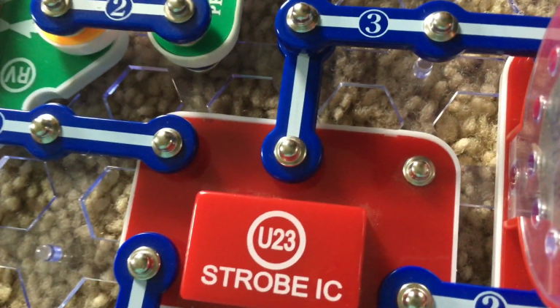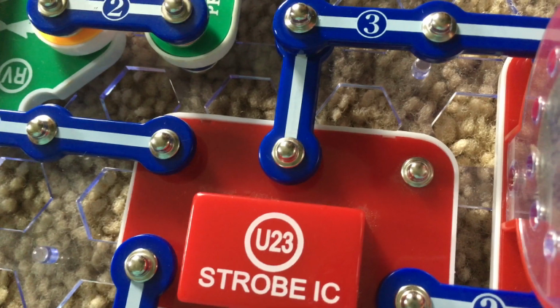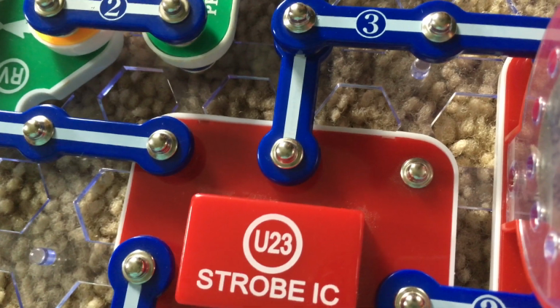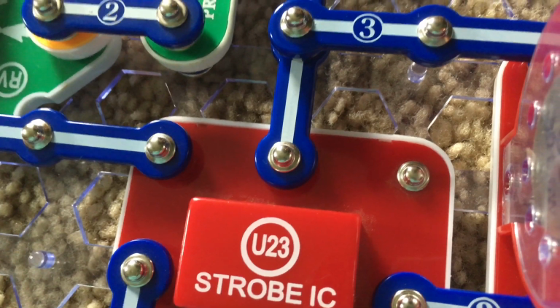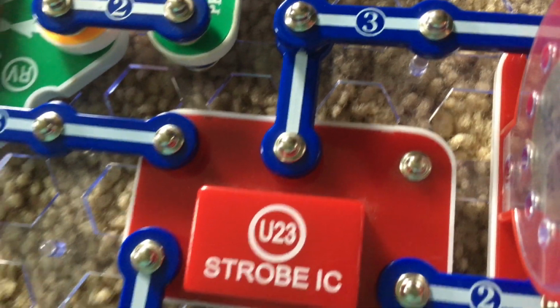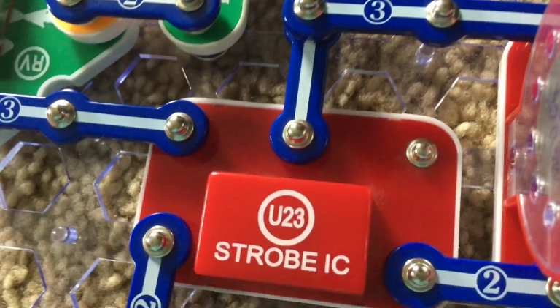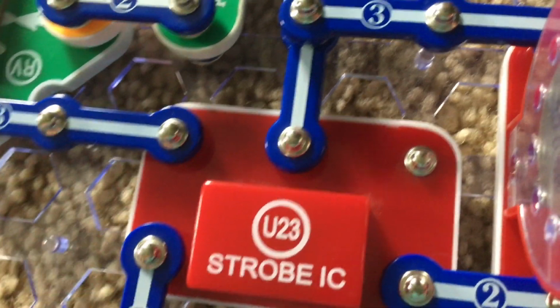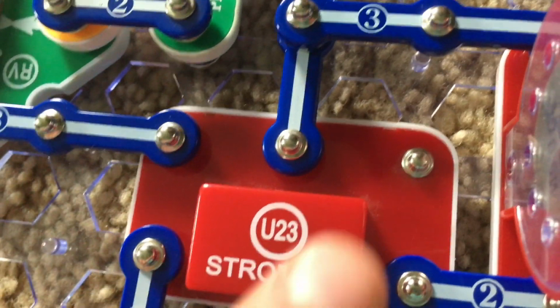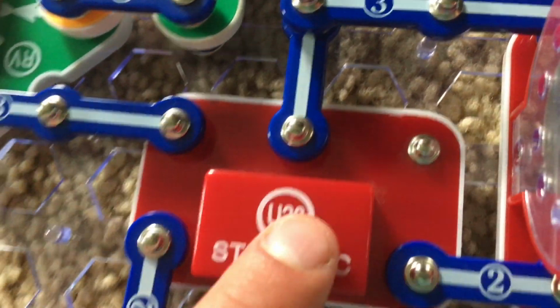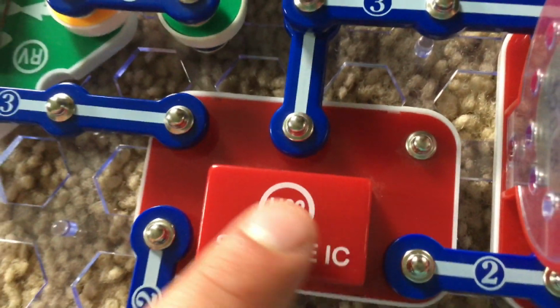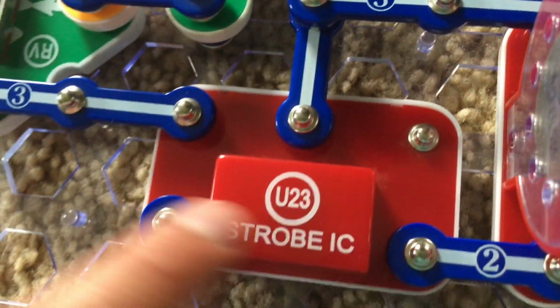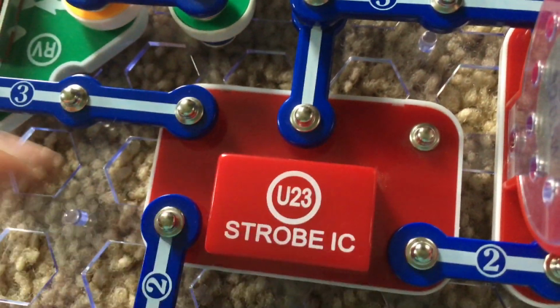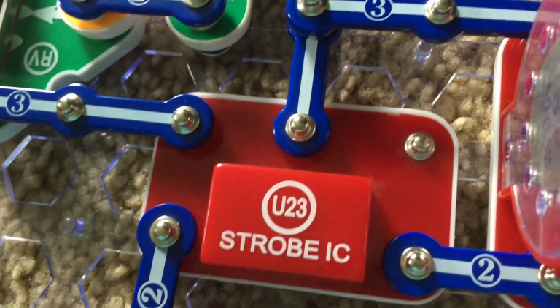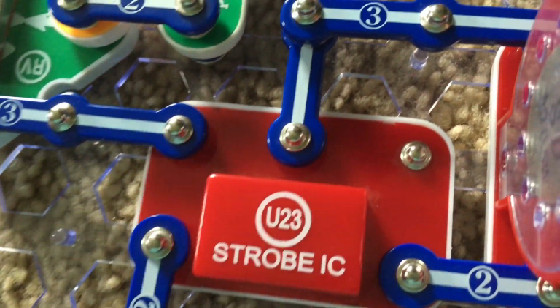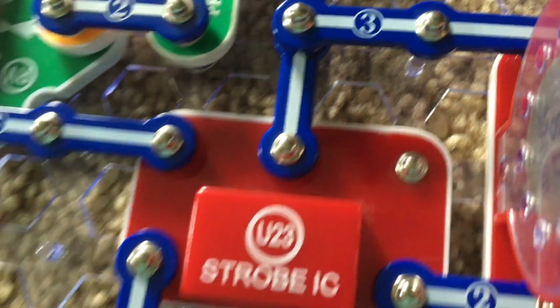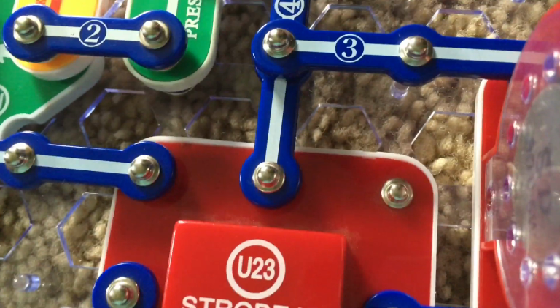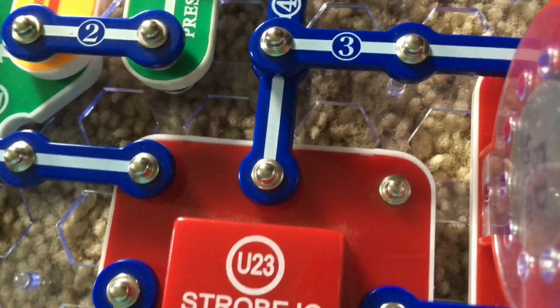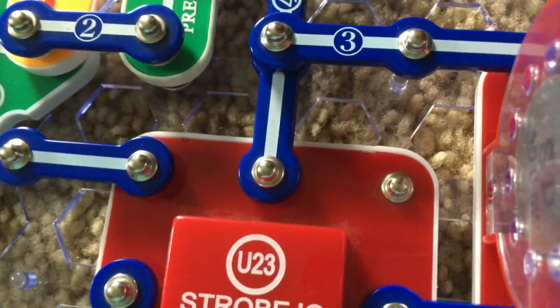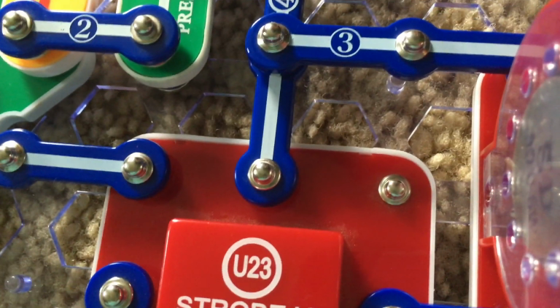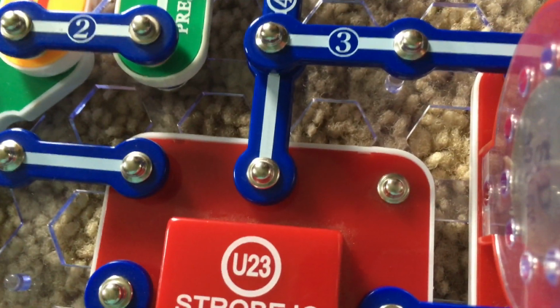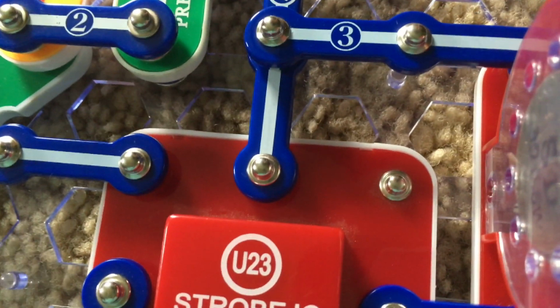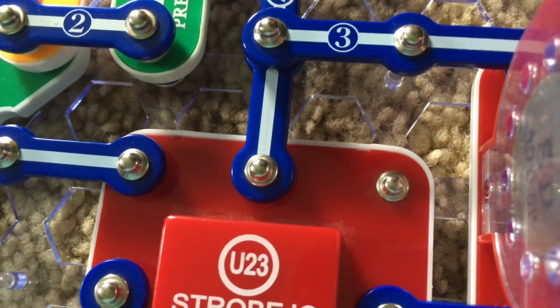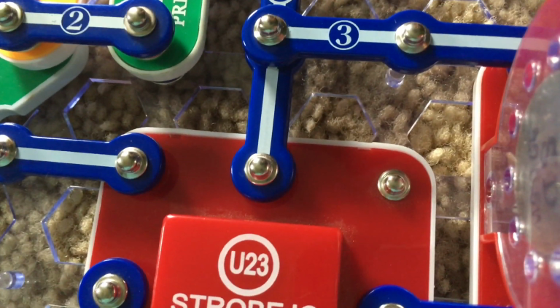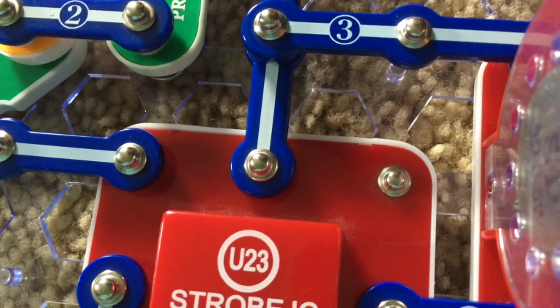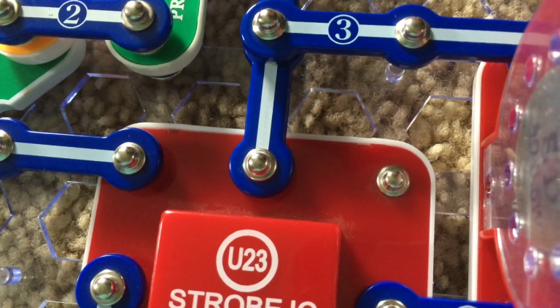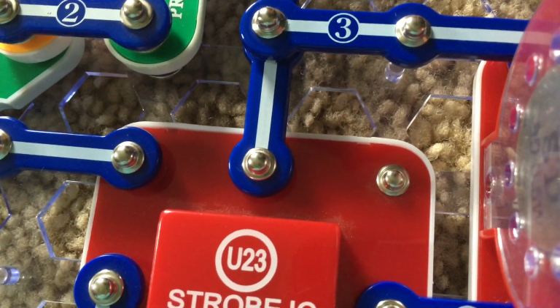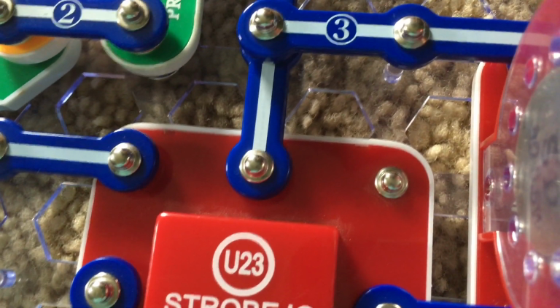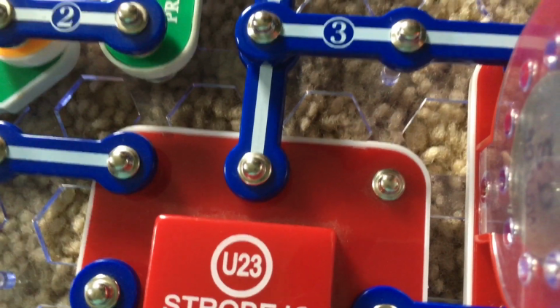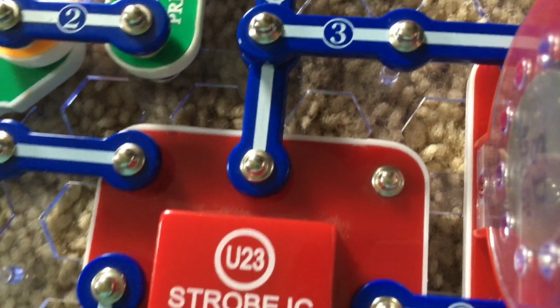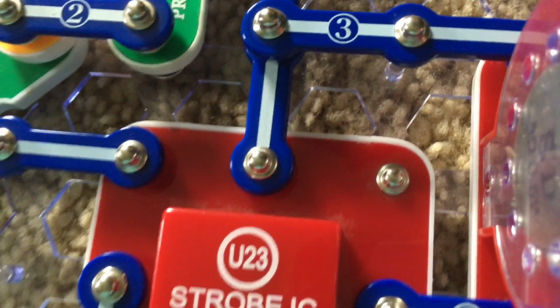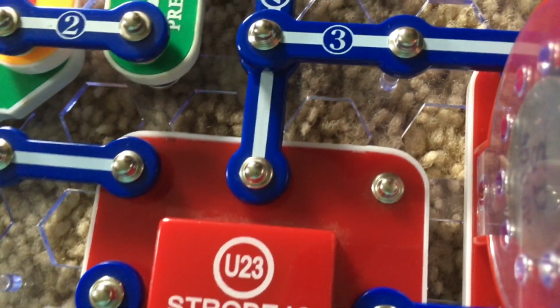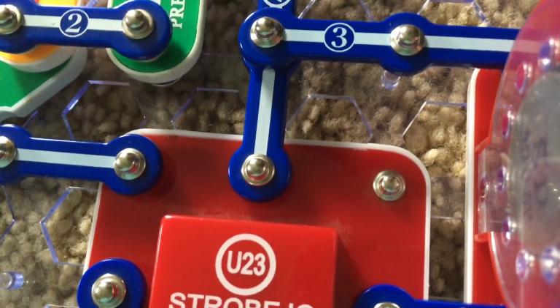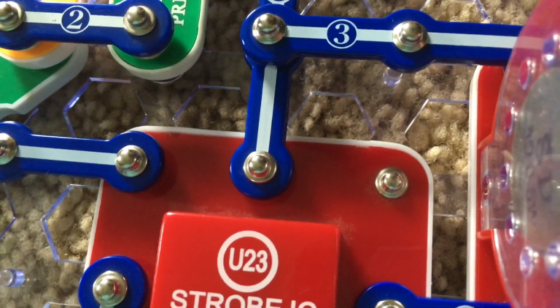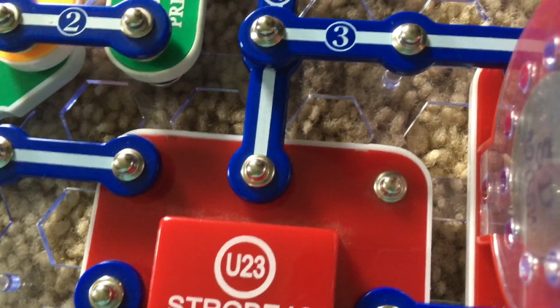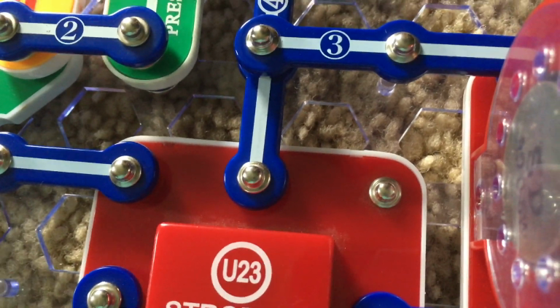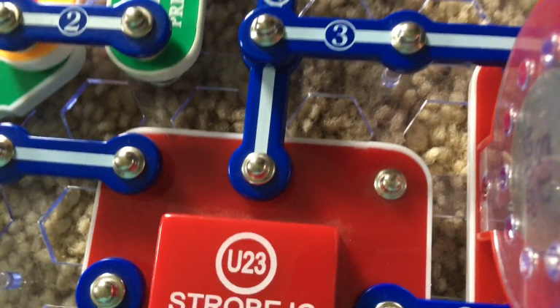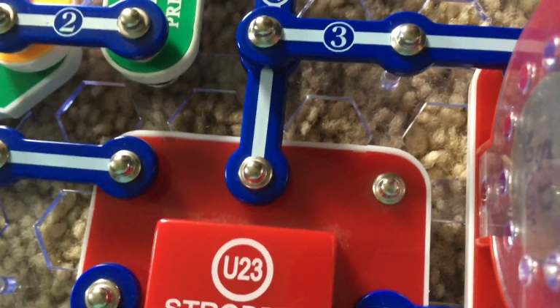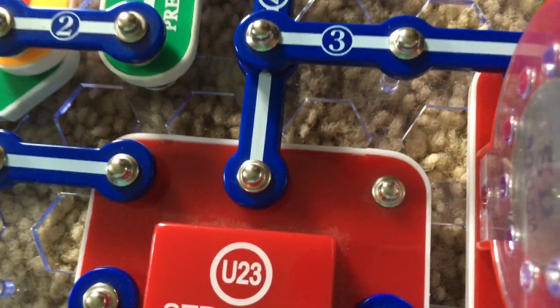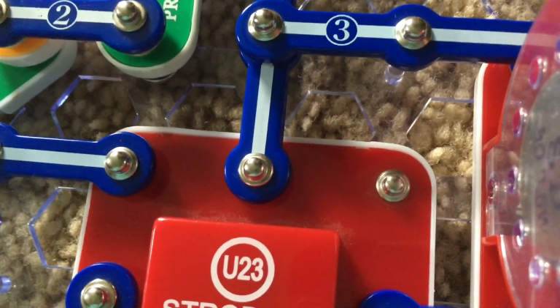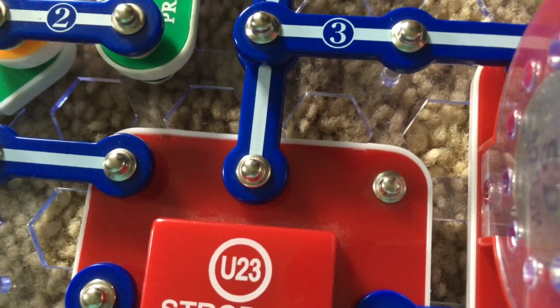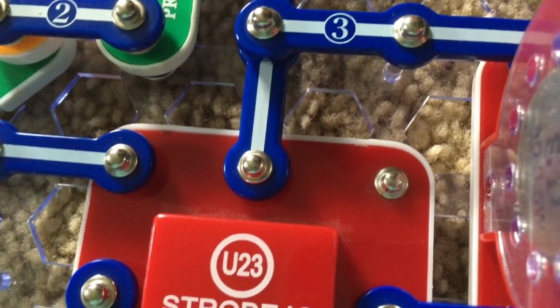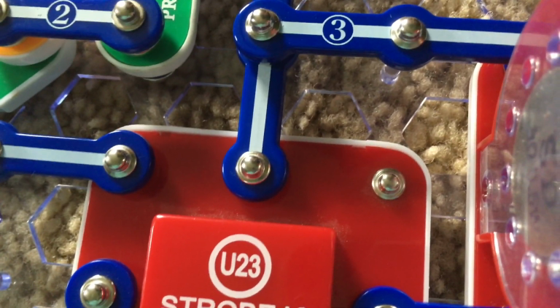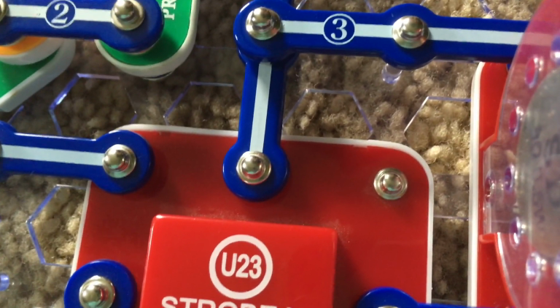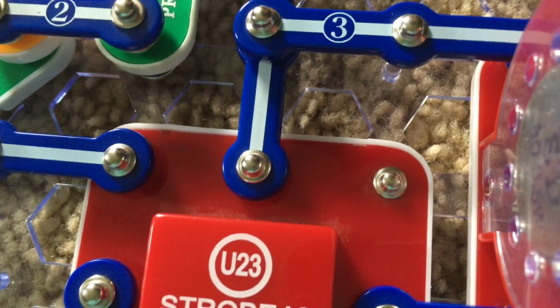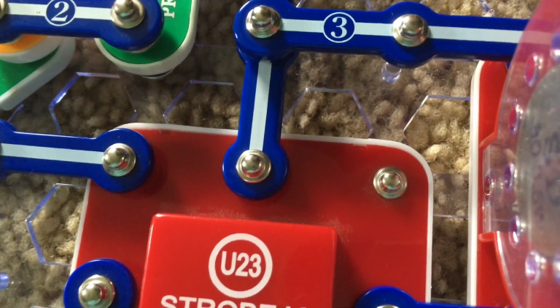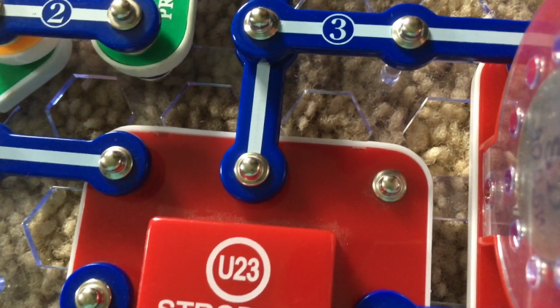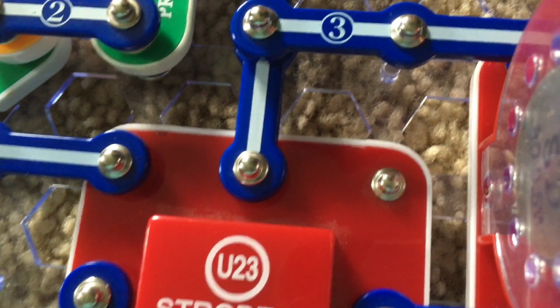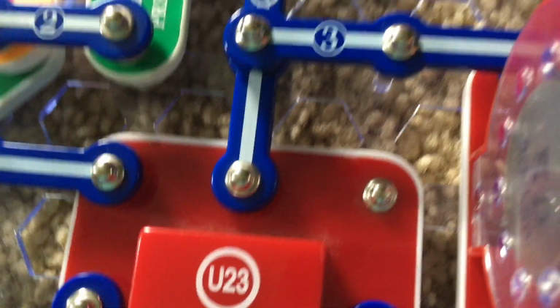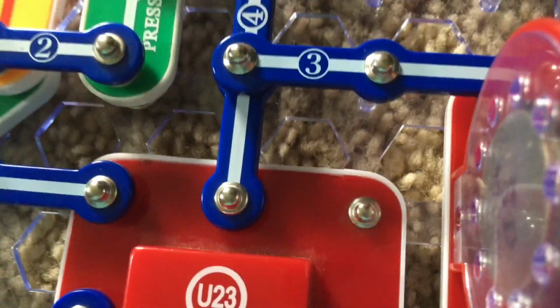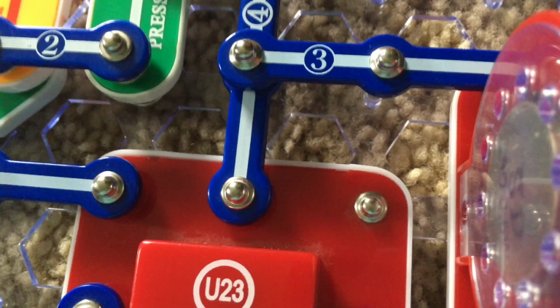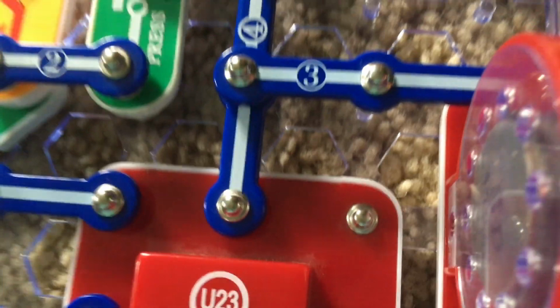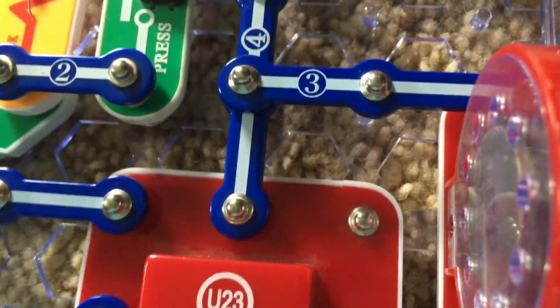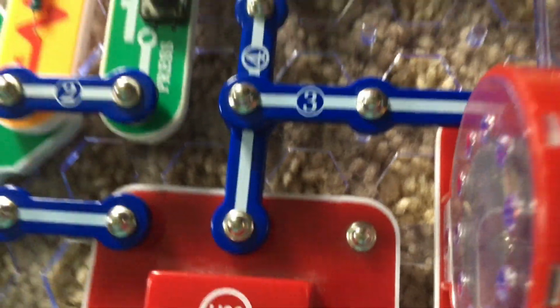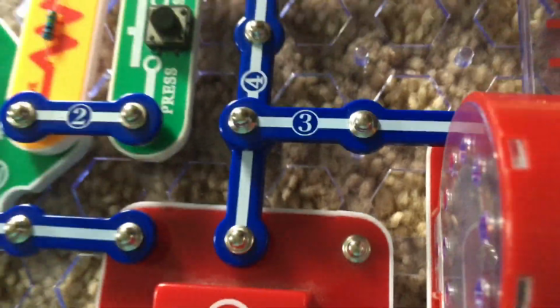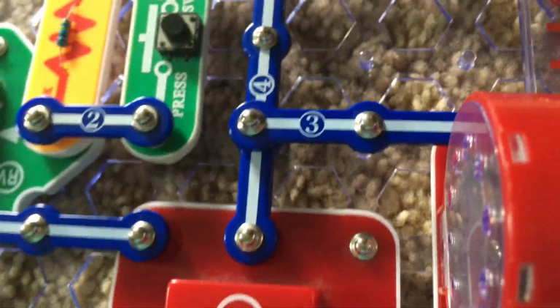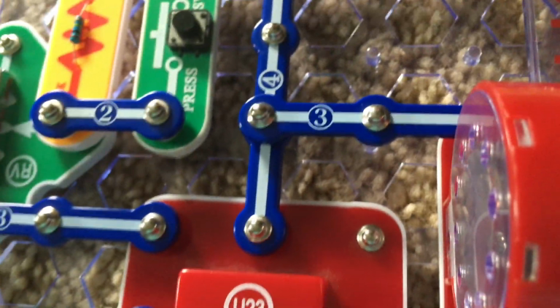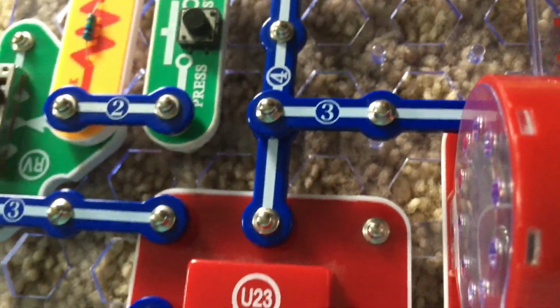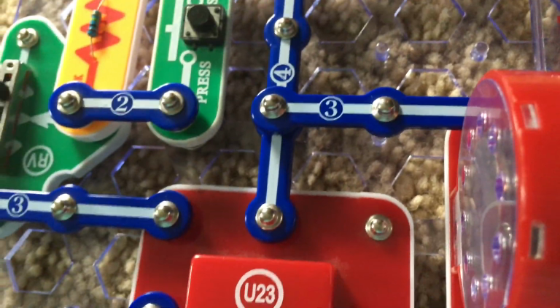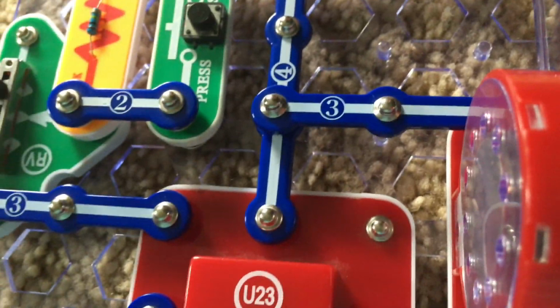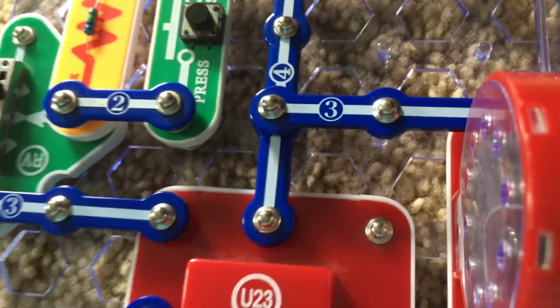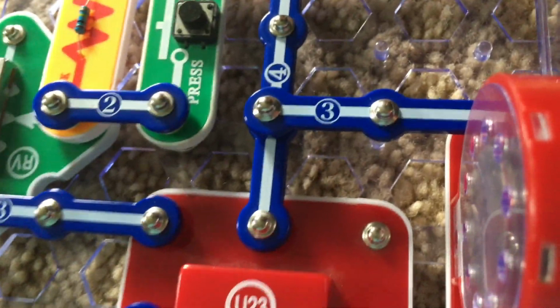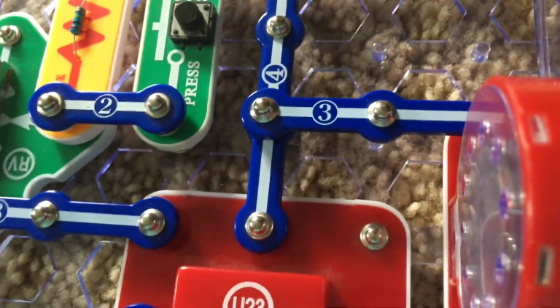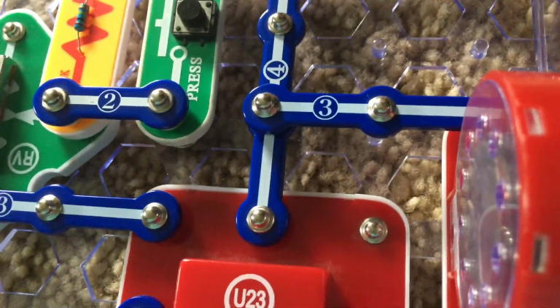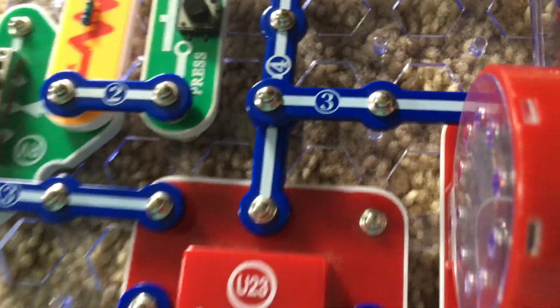This is a unique part that will only be included in certain Snap Circuits kits such as this one.